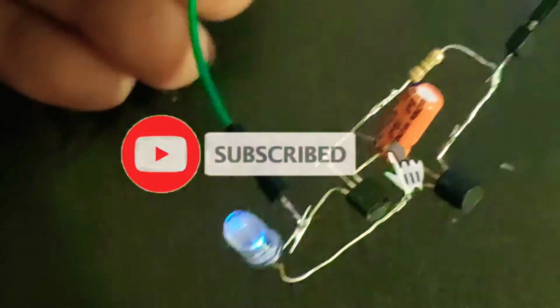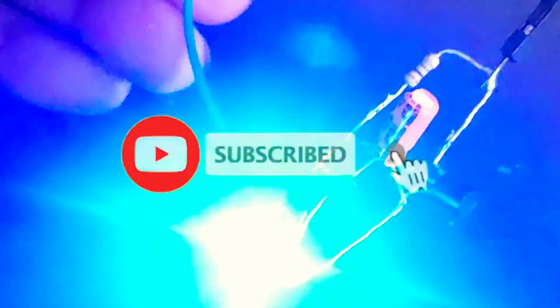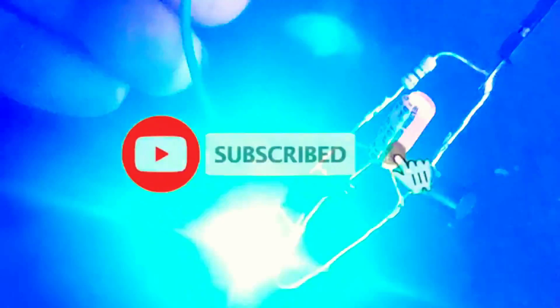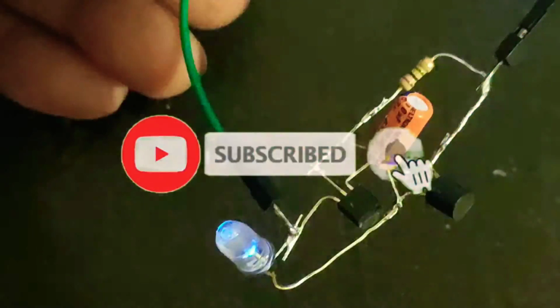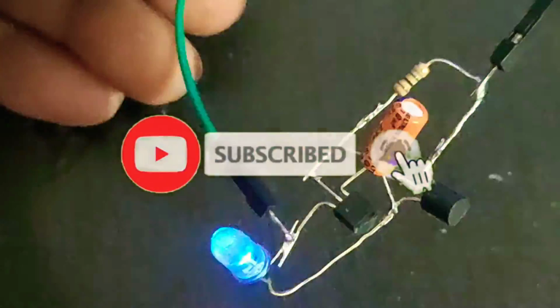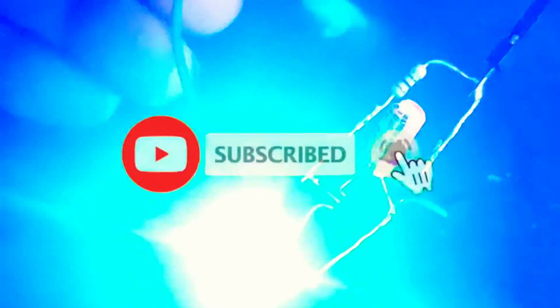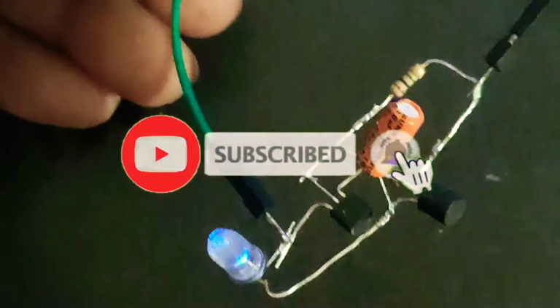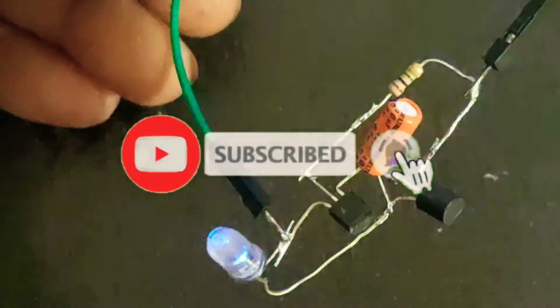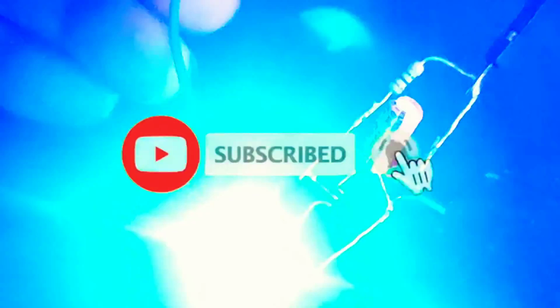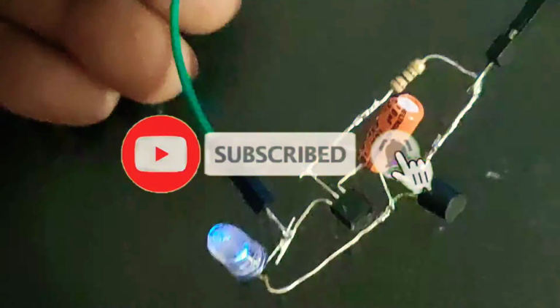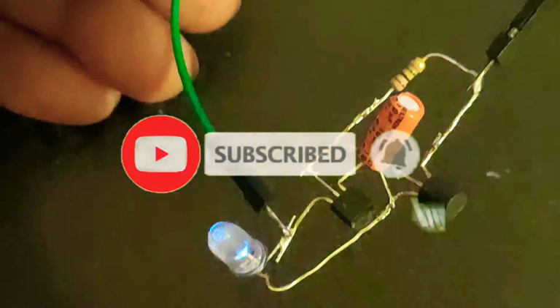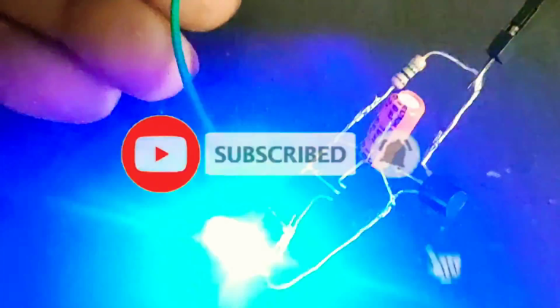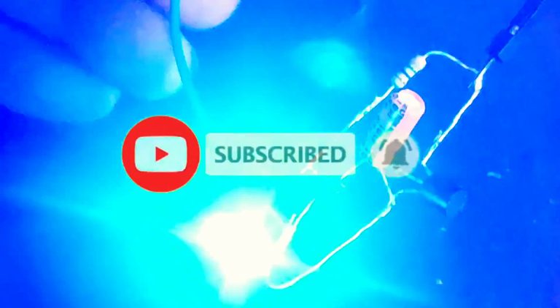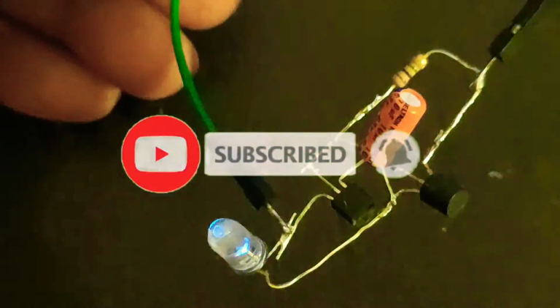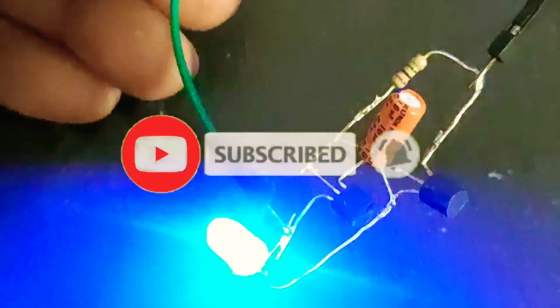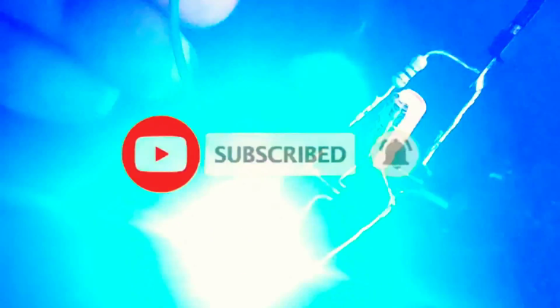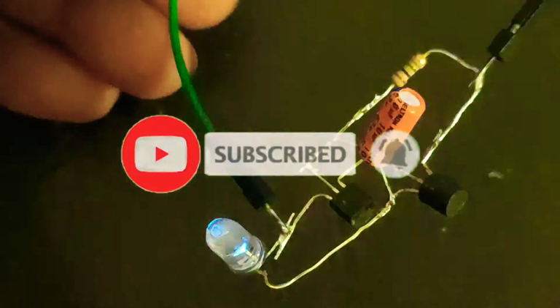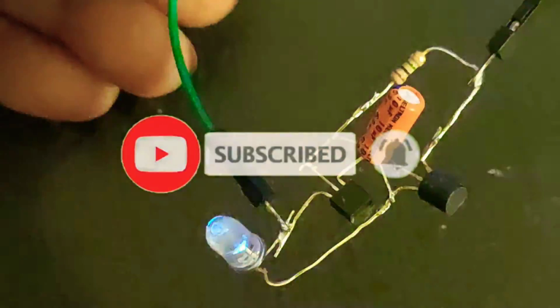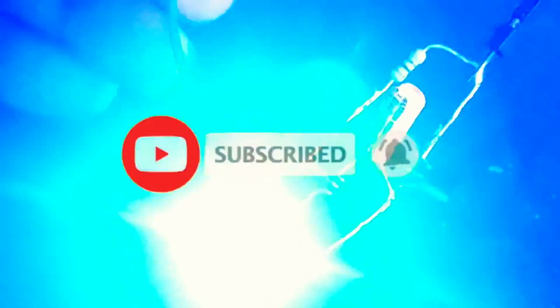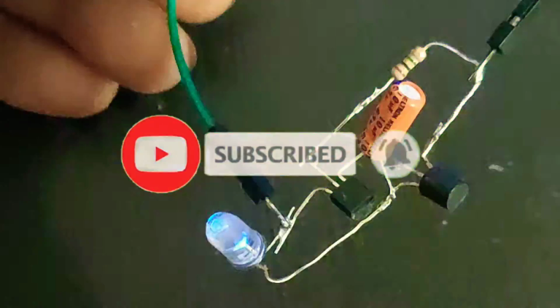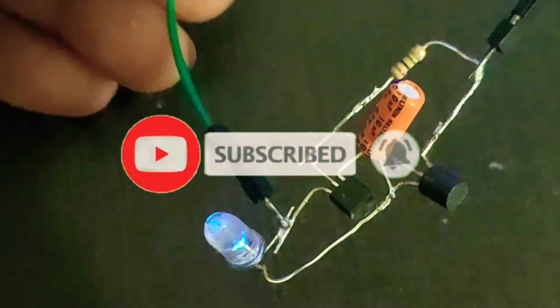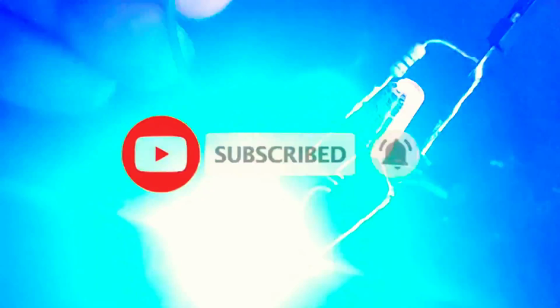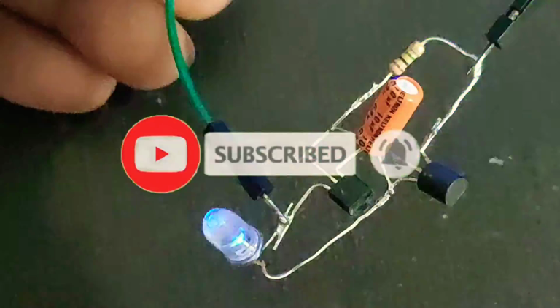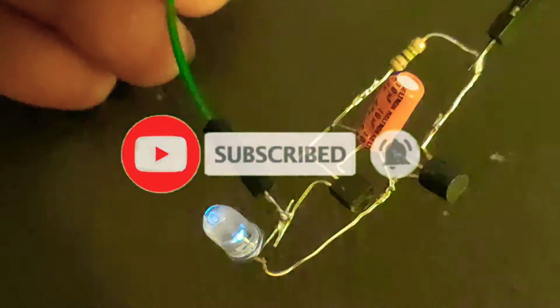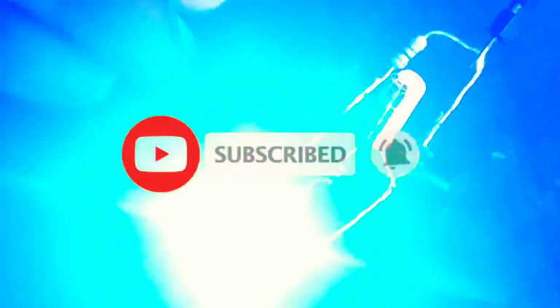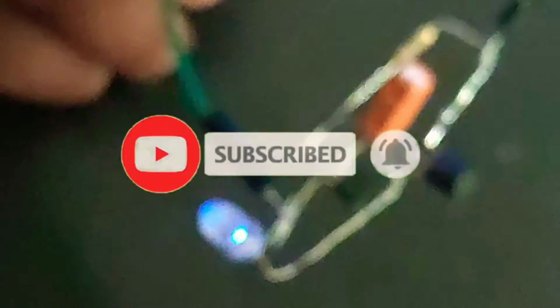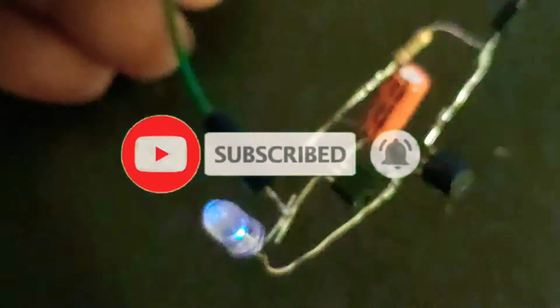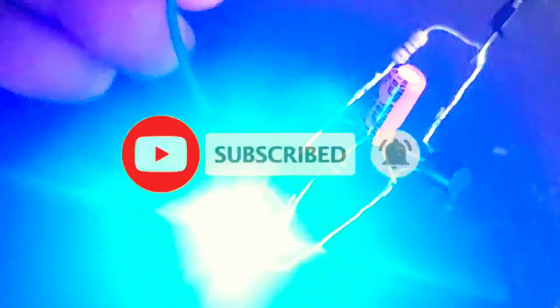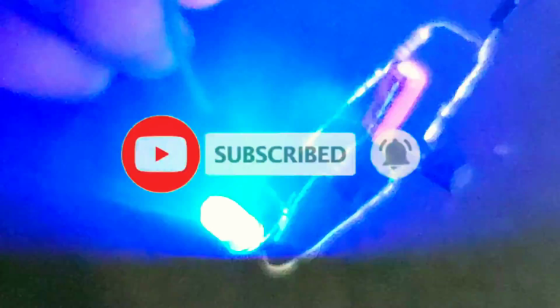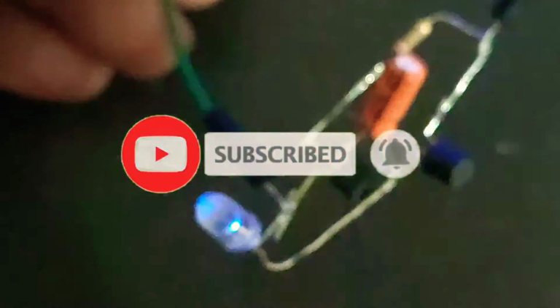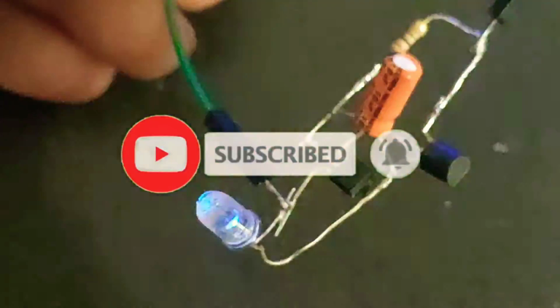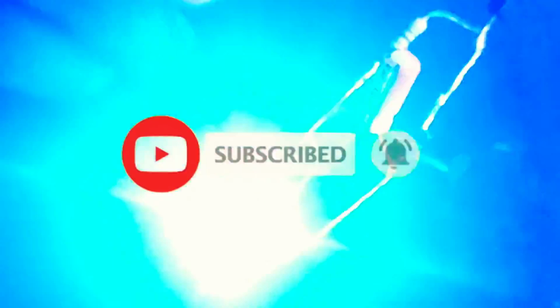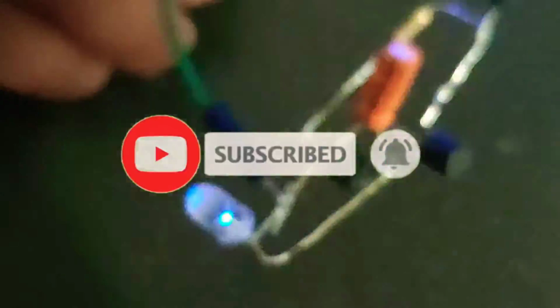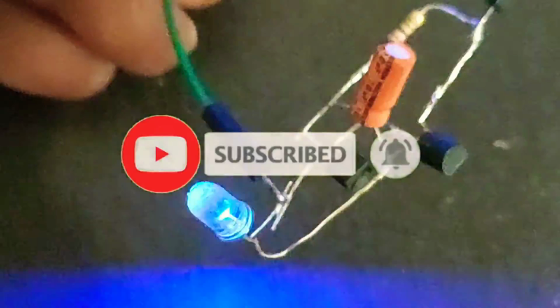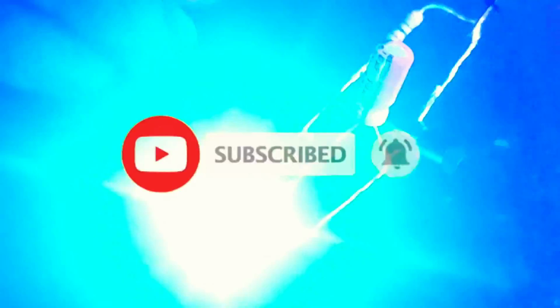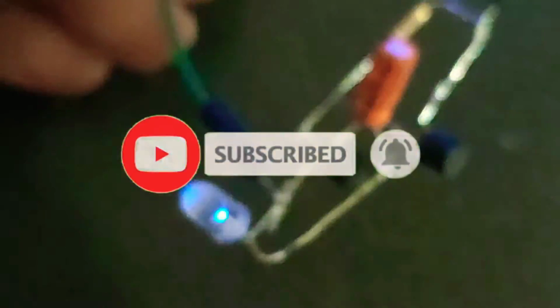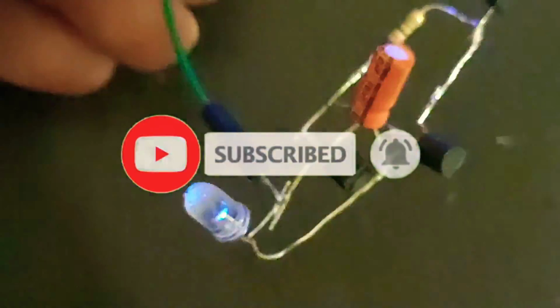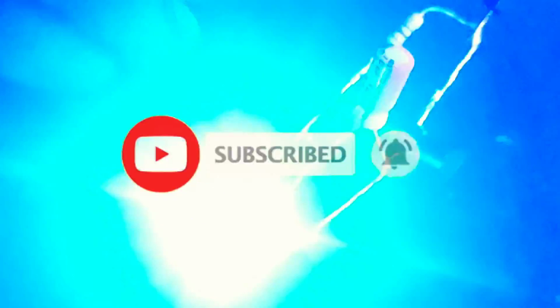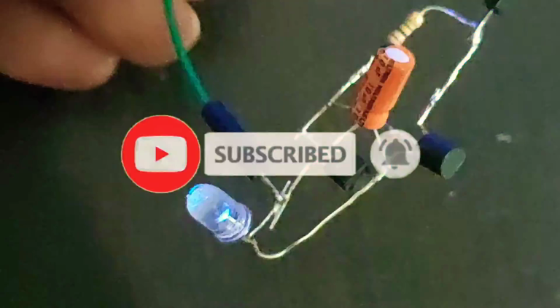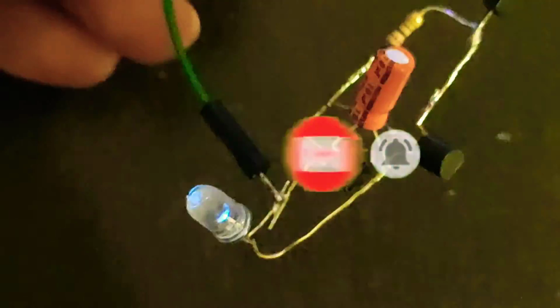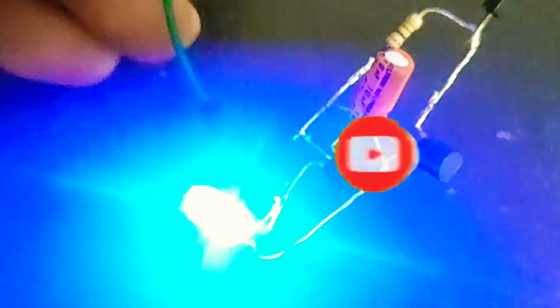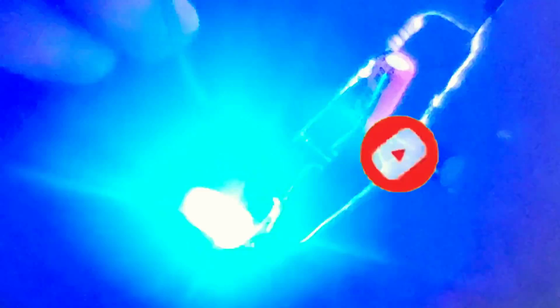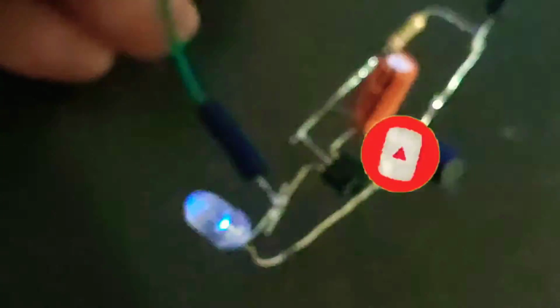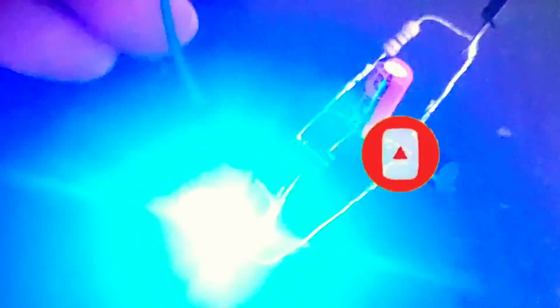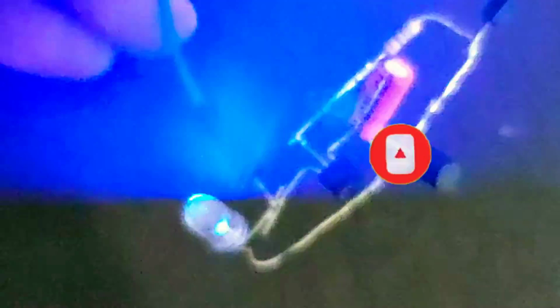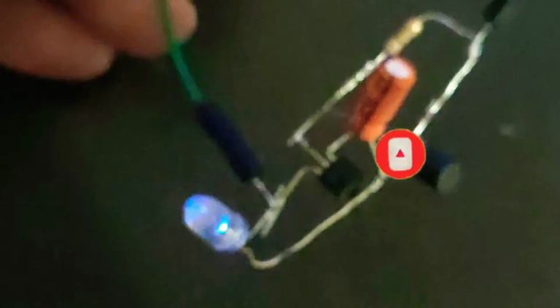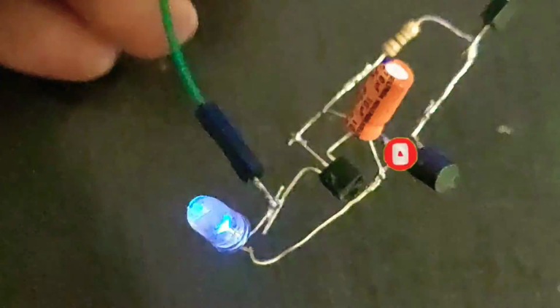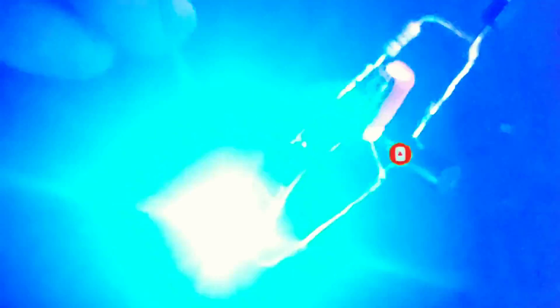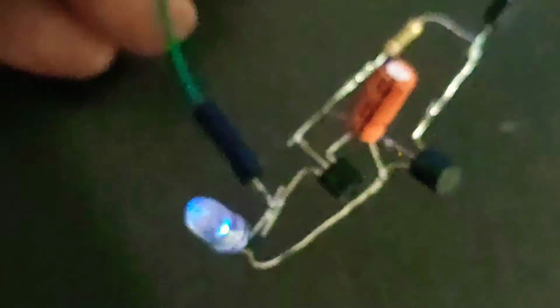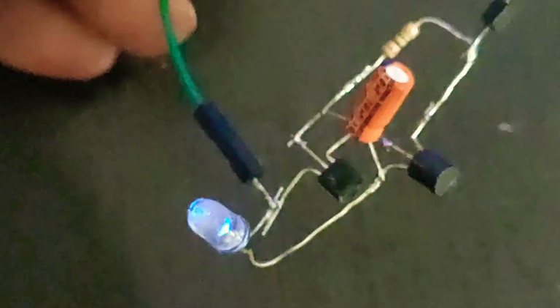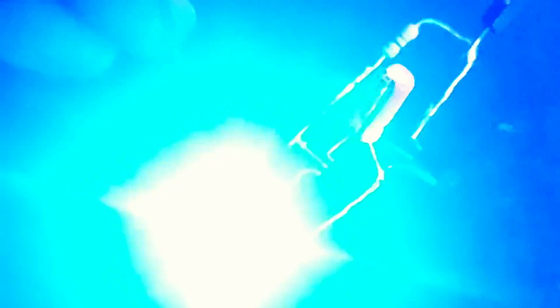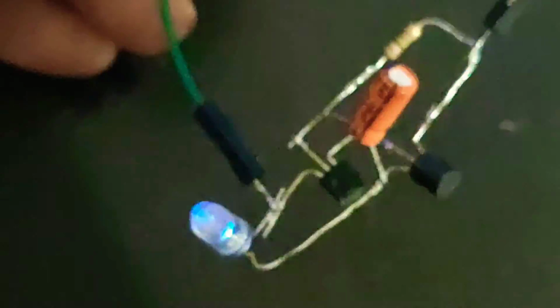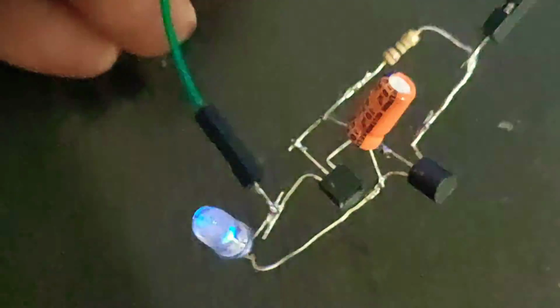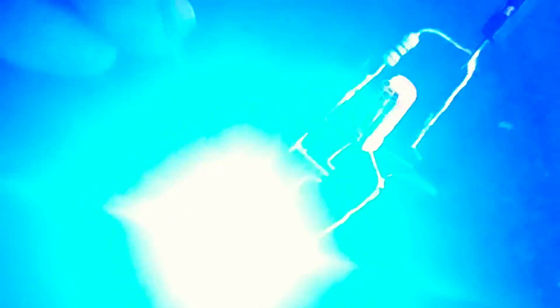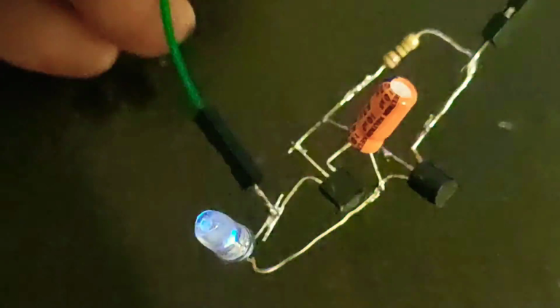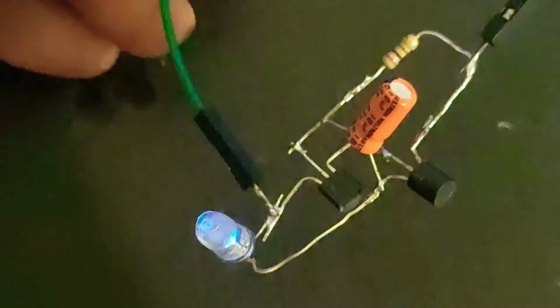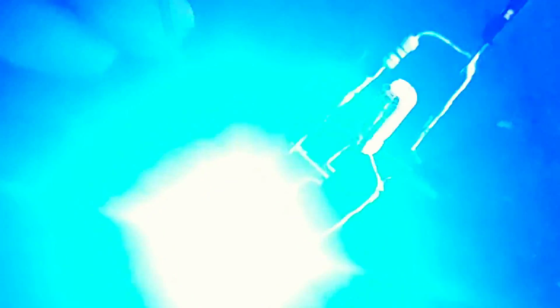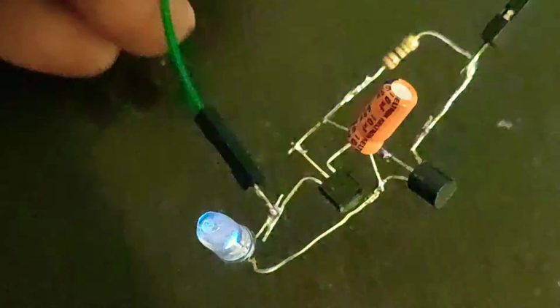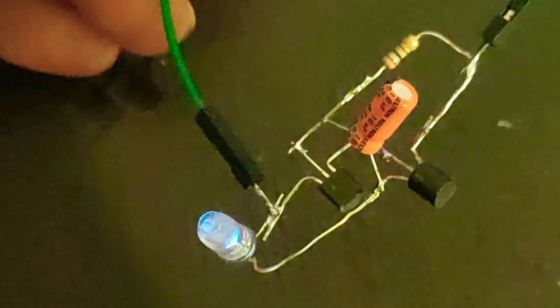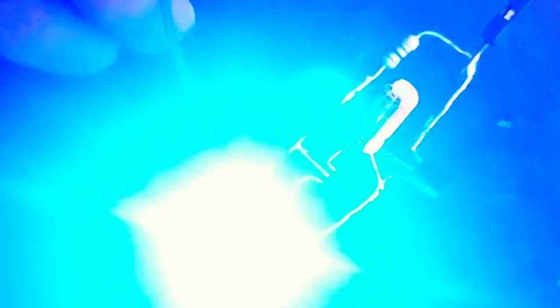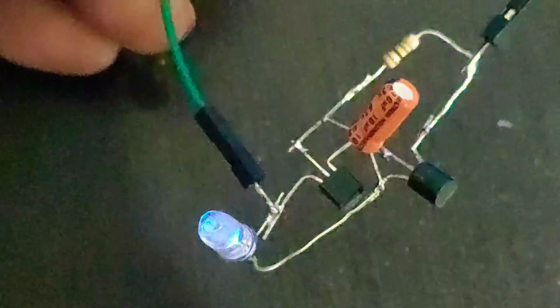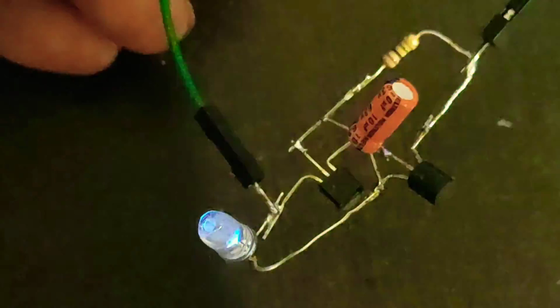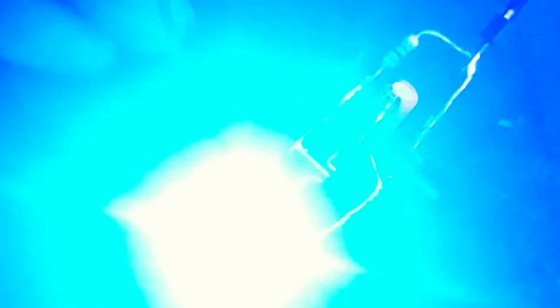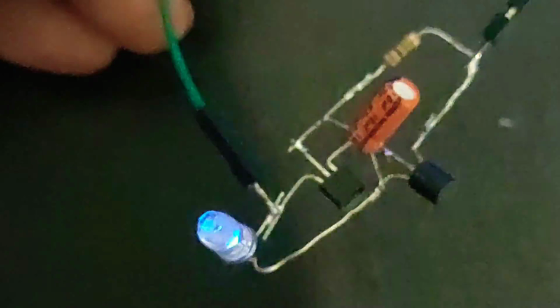If you like this video, please like, comment, and subscribe. Thank you.